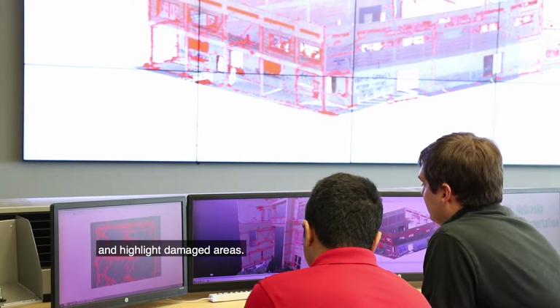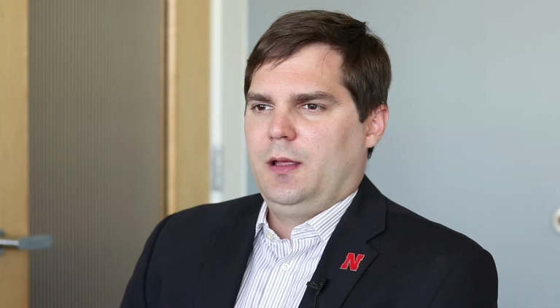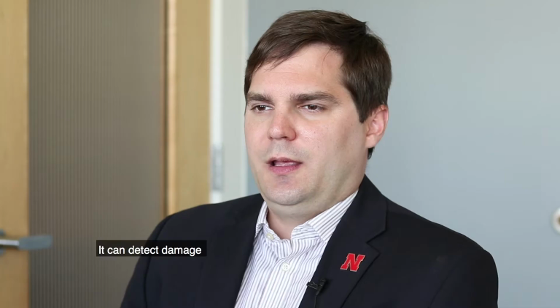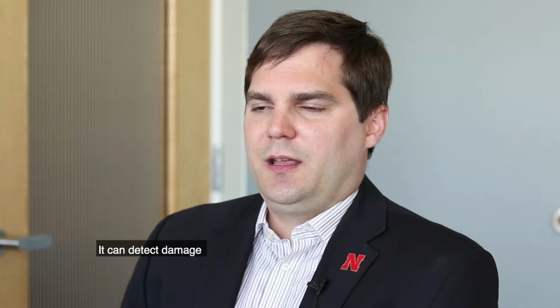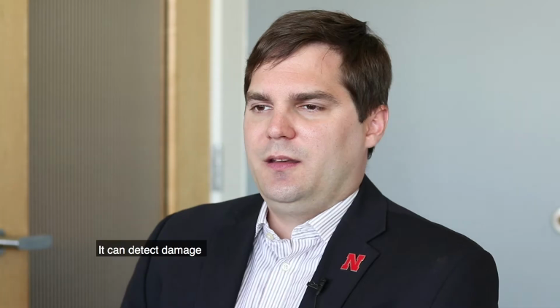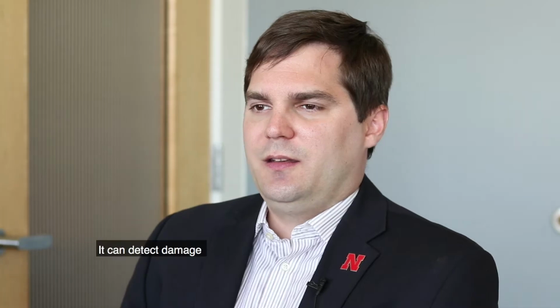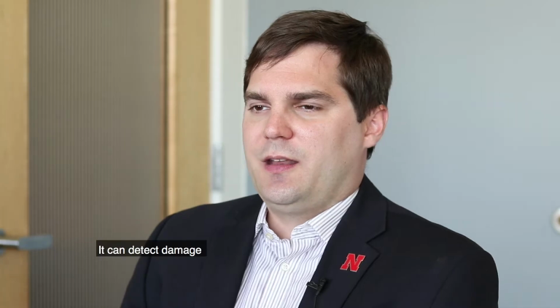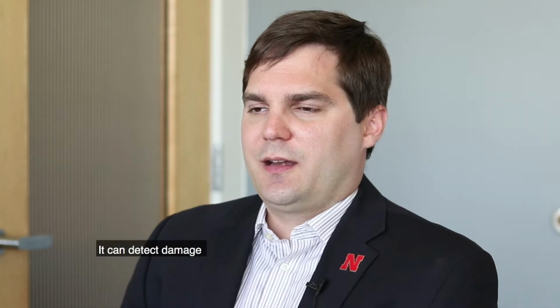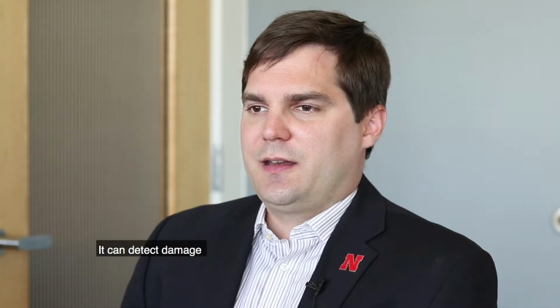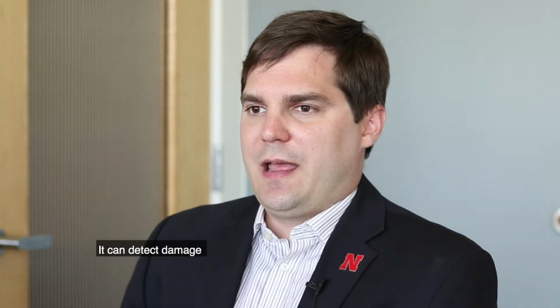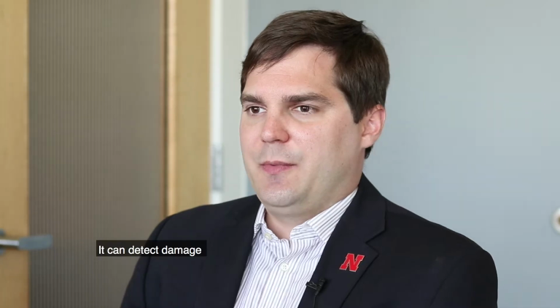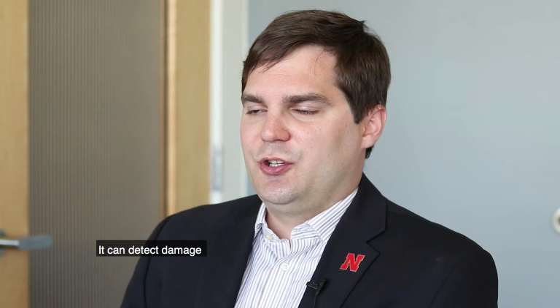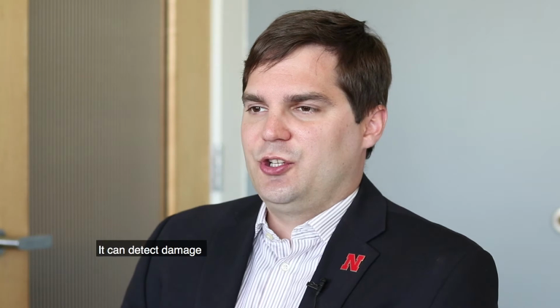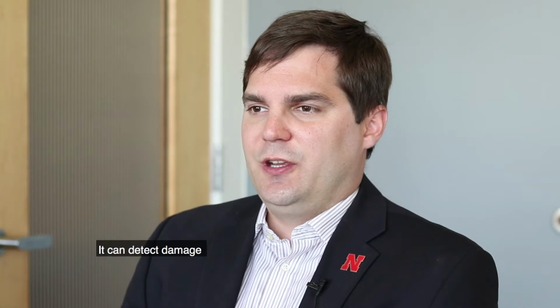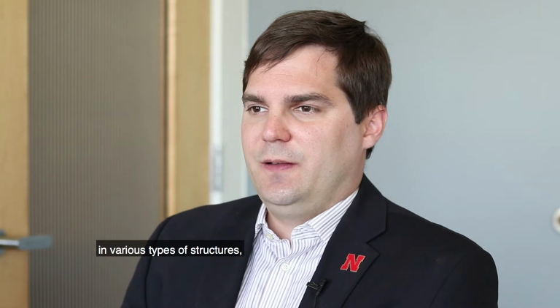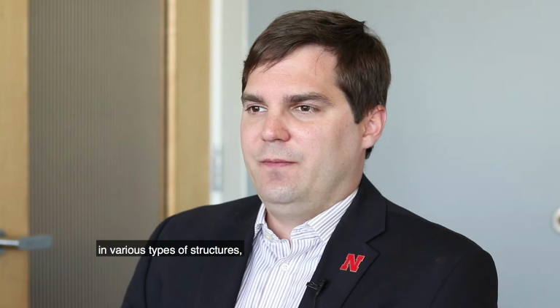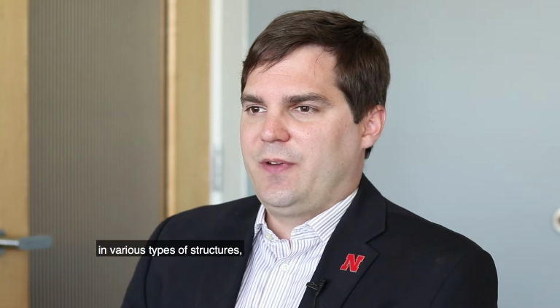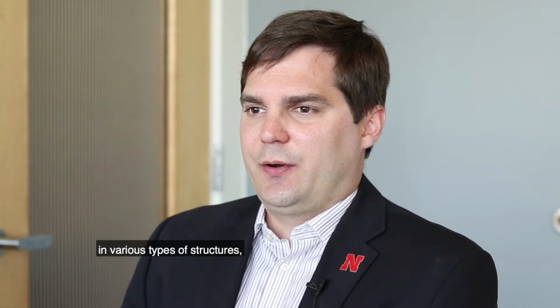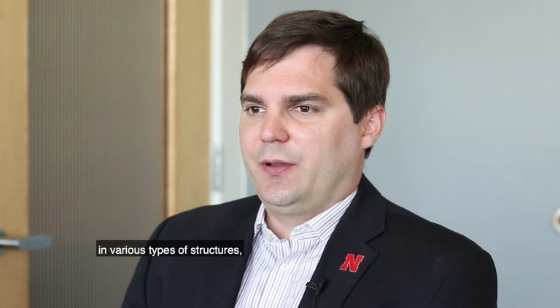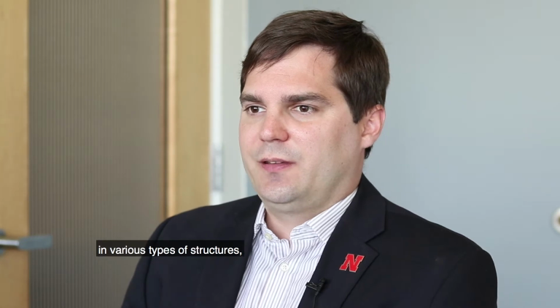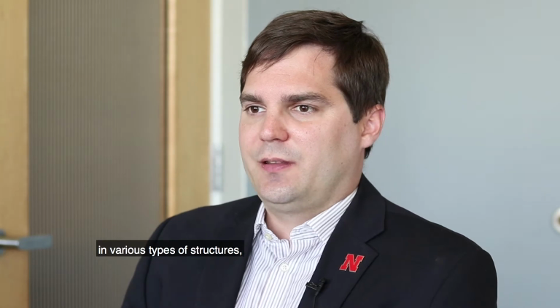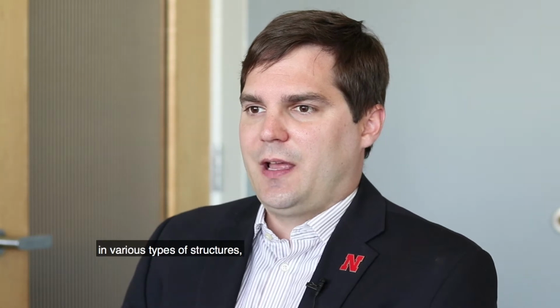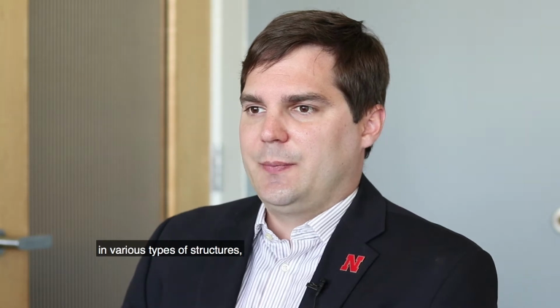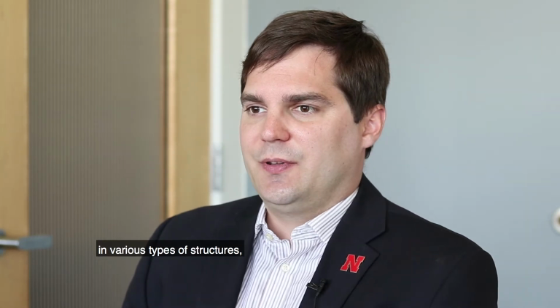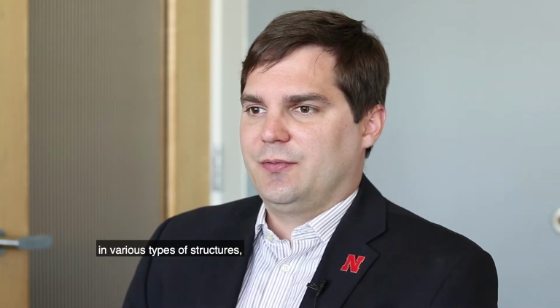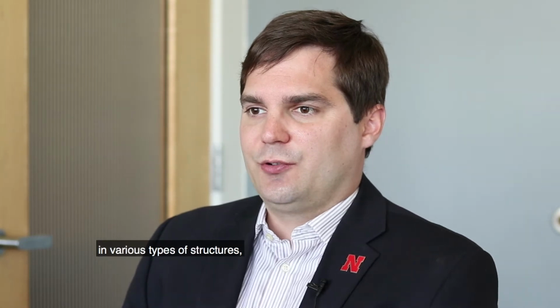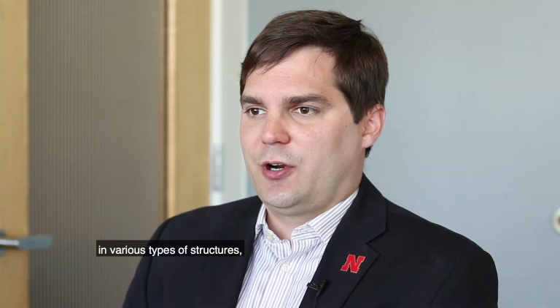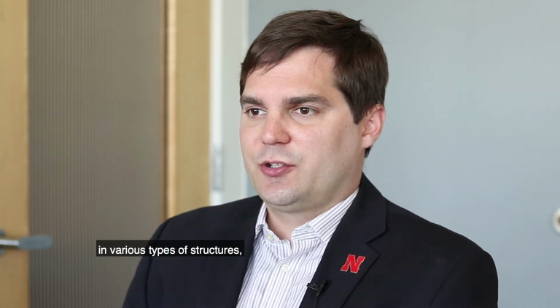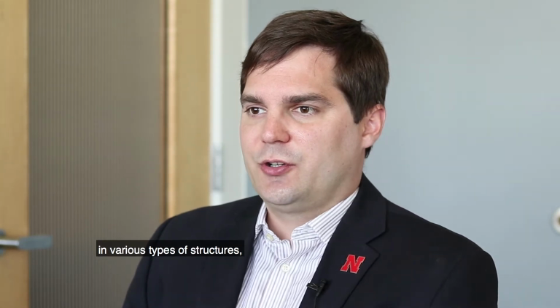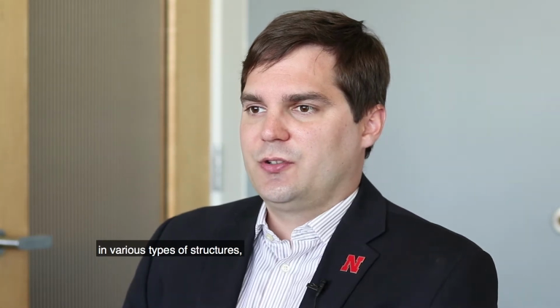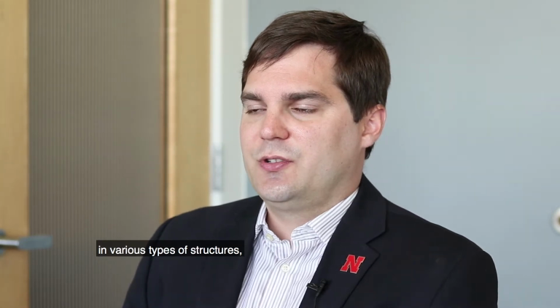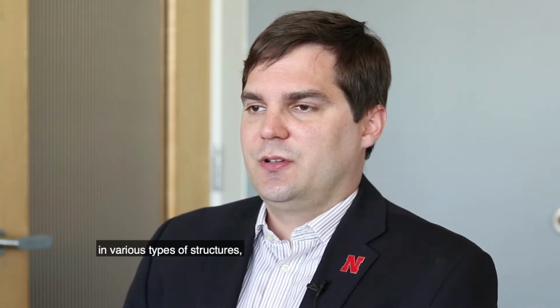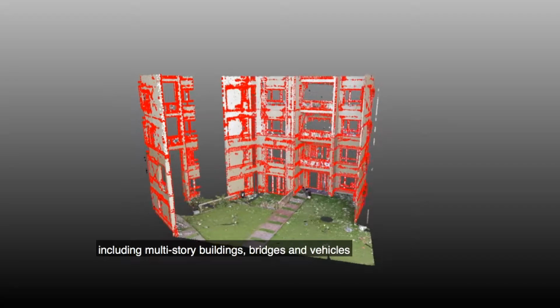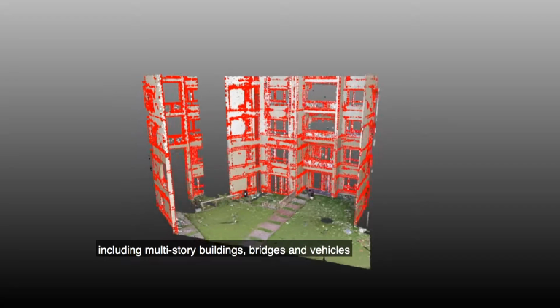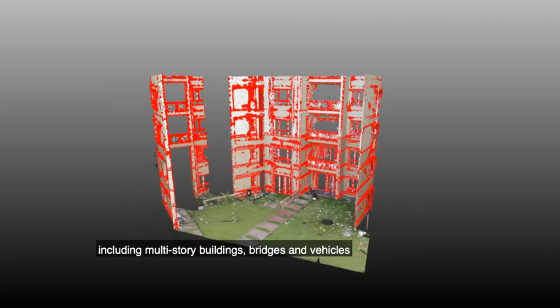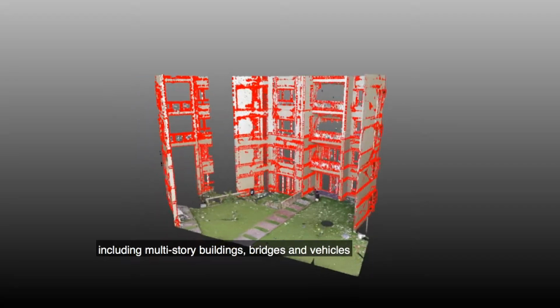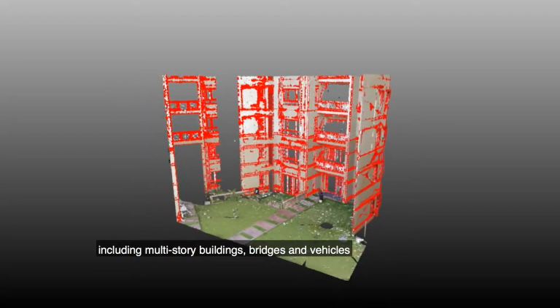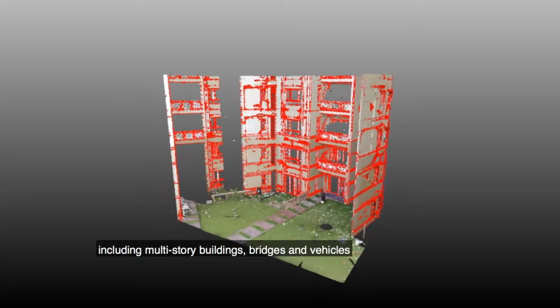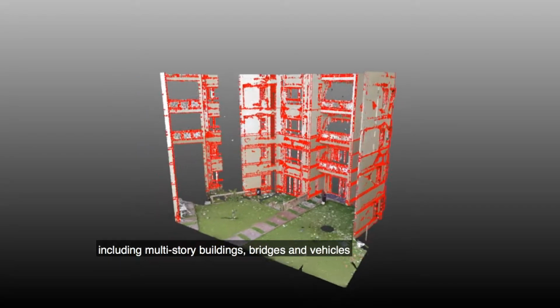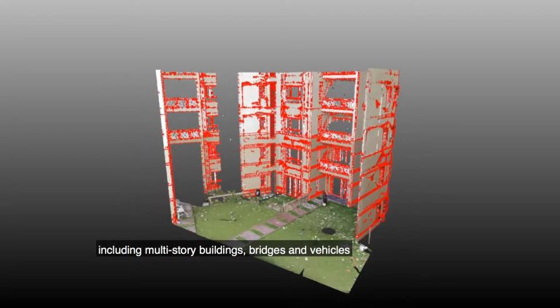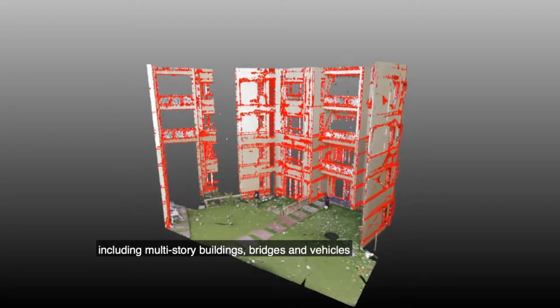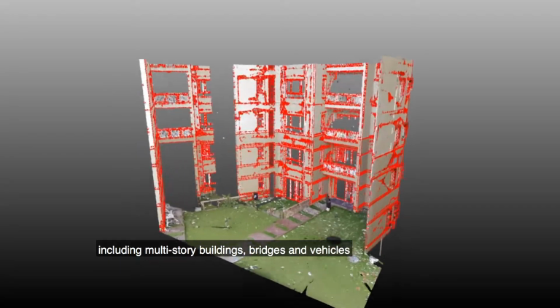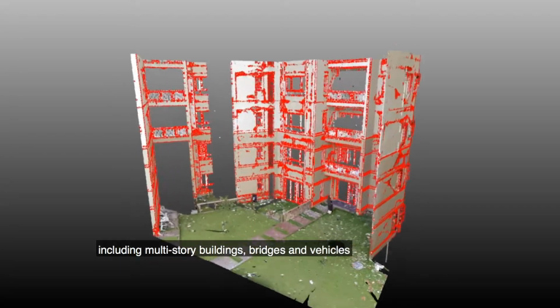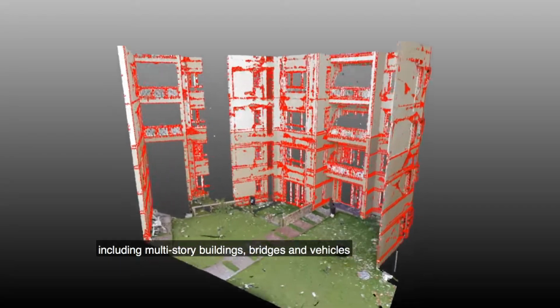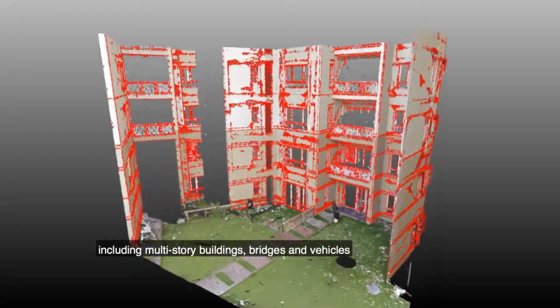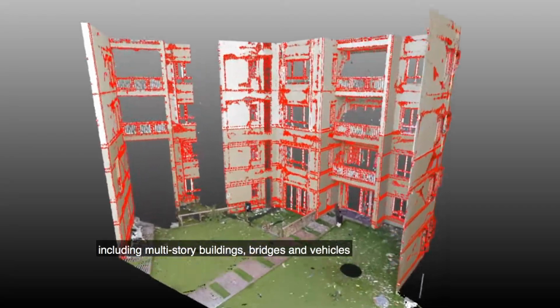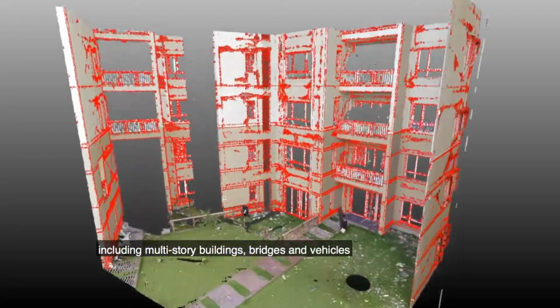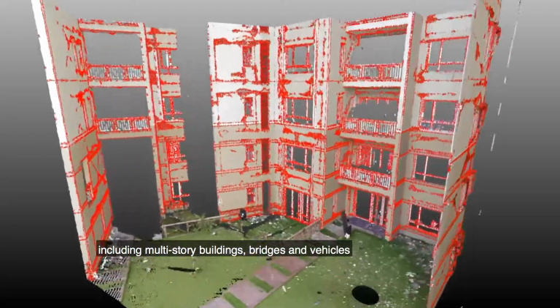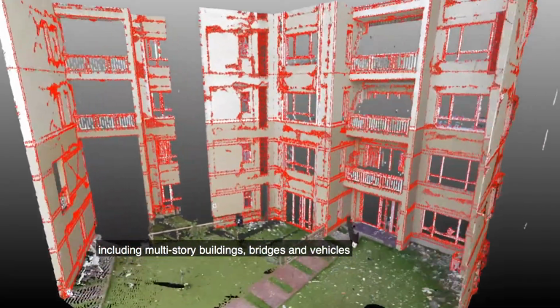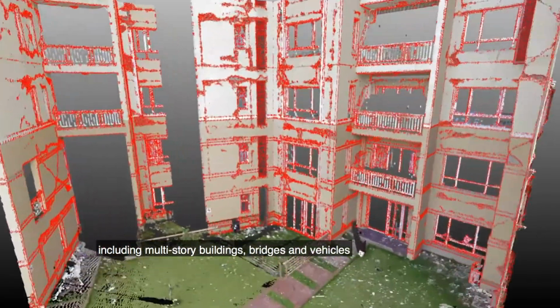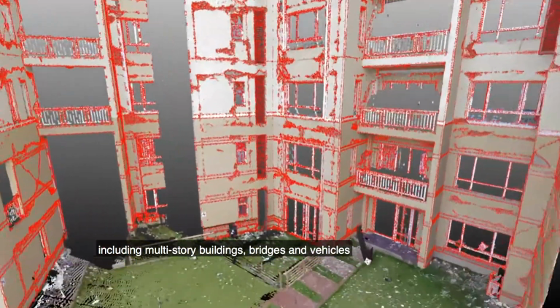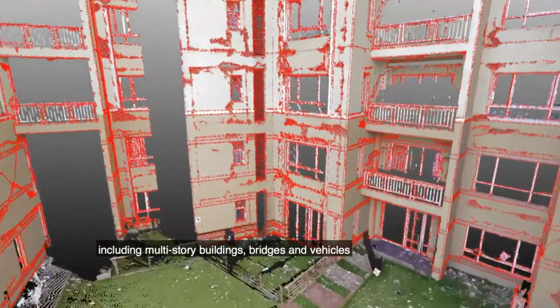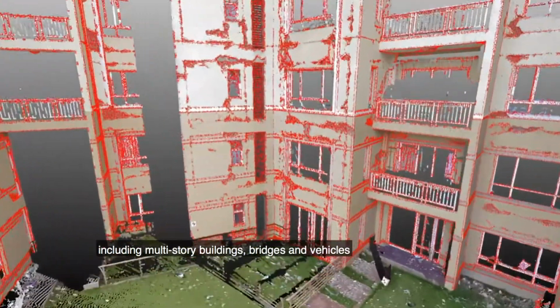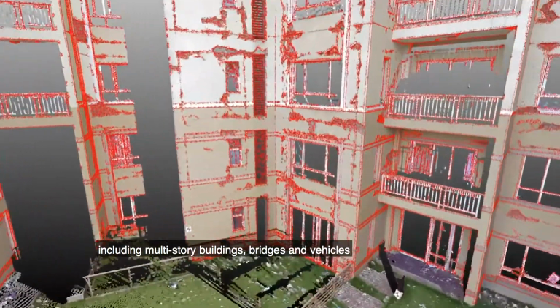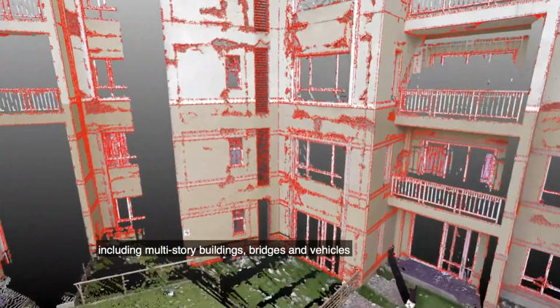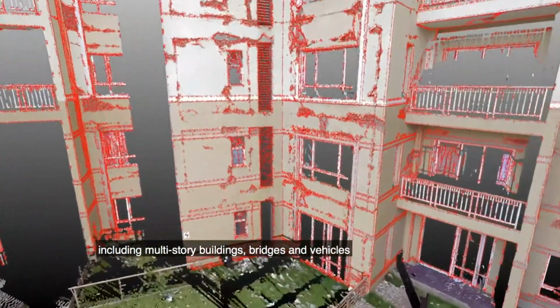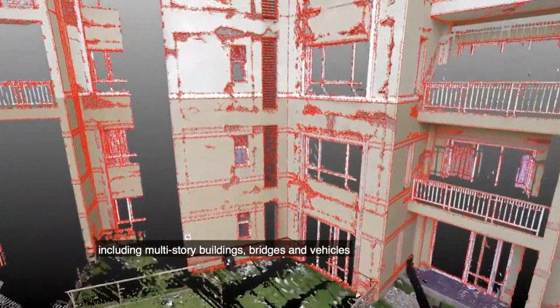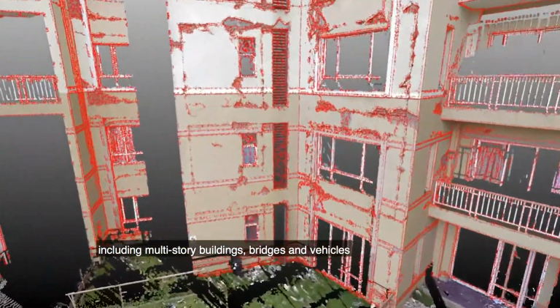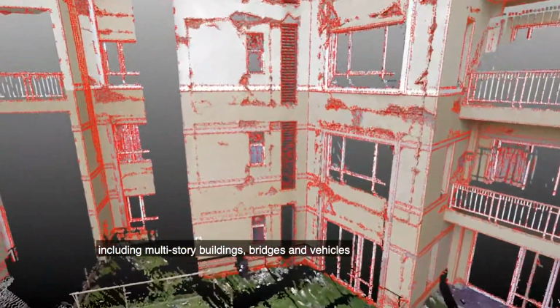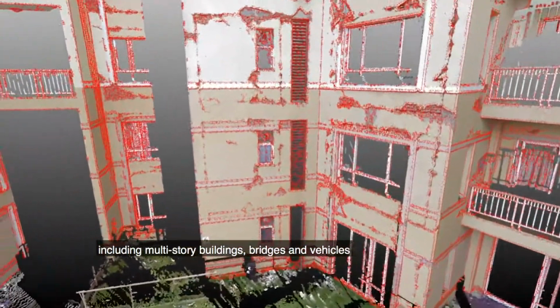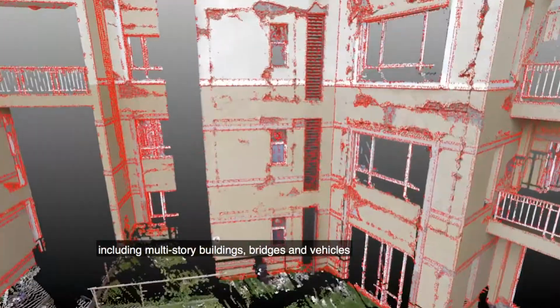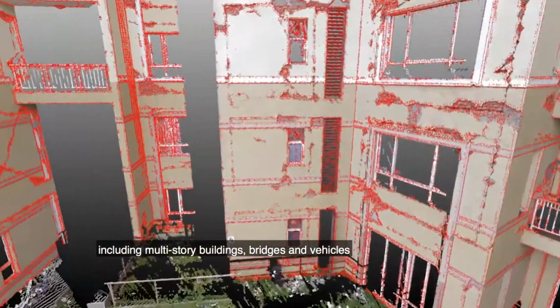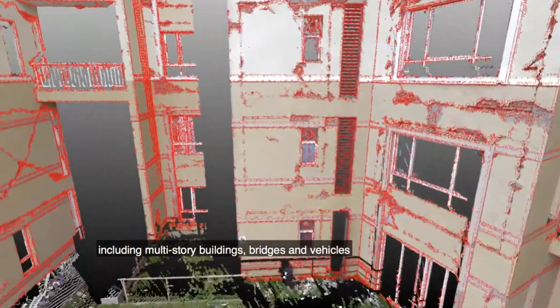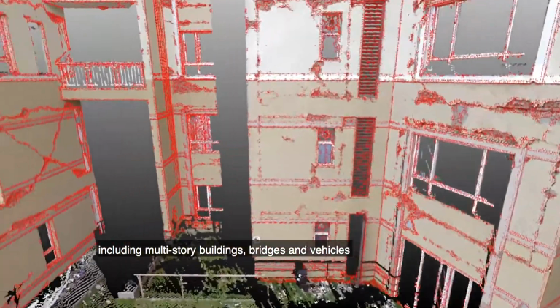It can detect damage in various types of structures, including multi-story buildings, bridges, and vehicles.